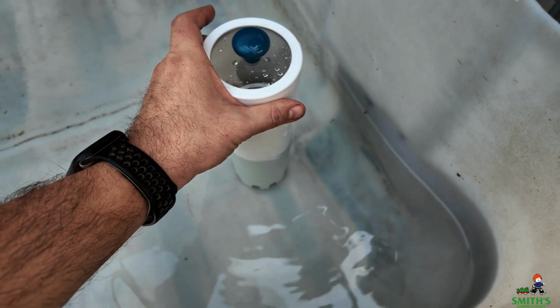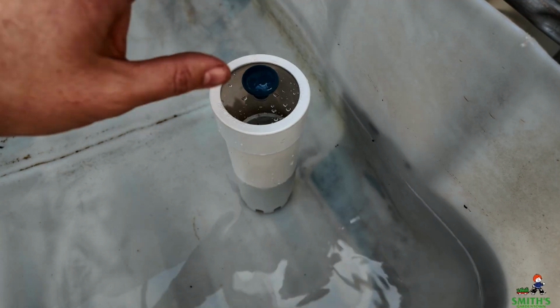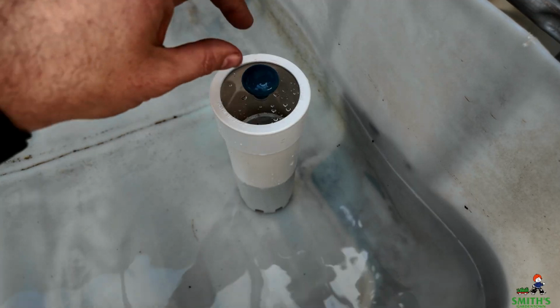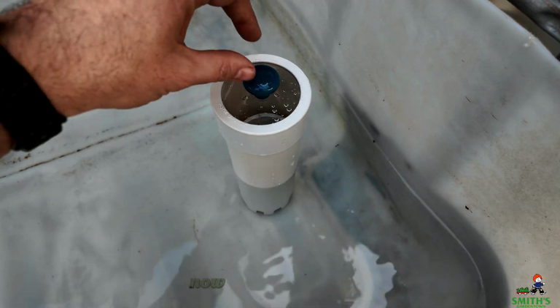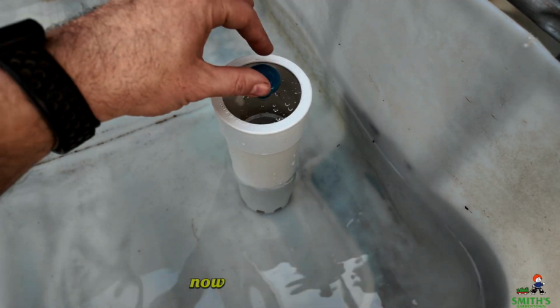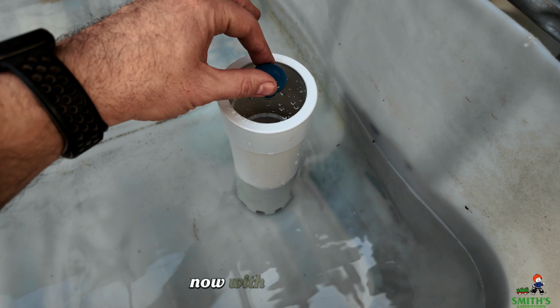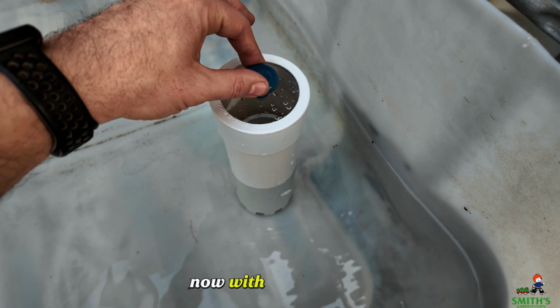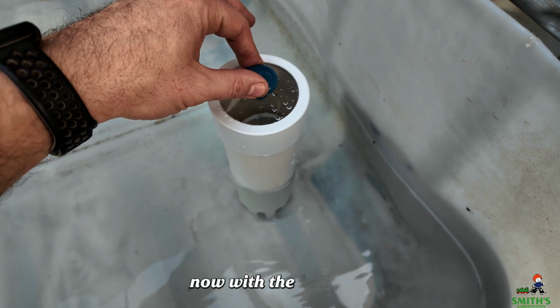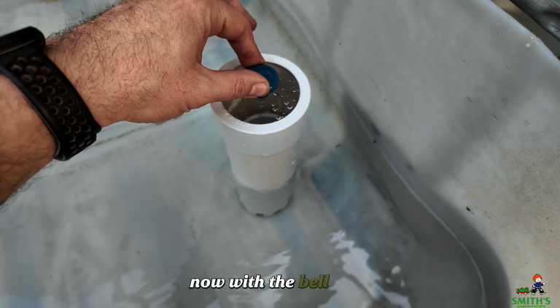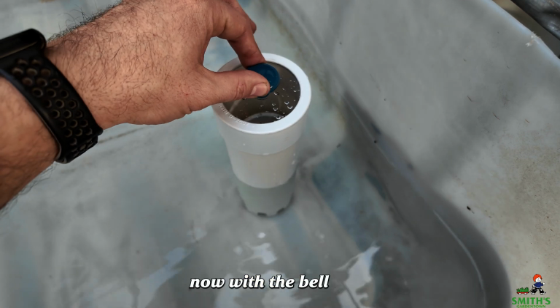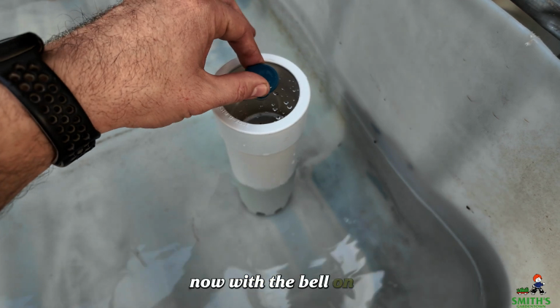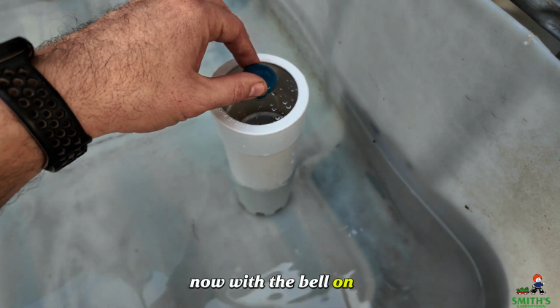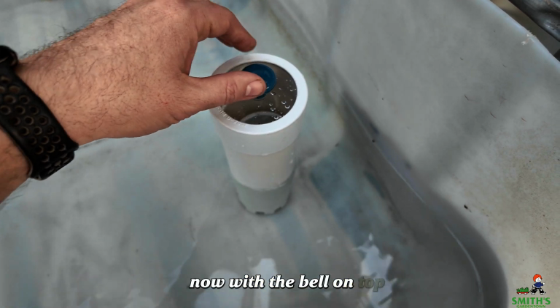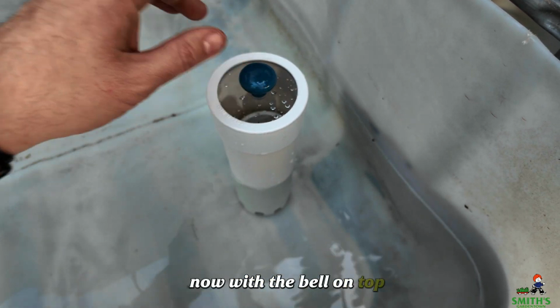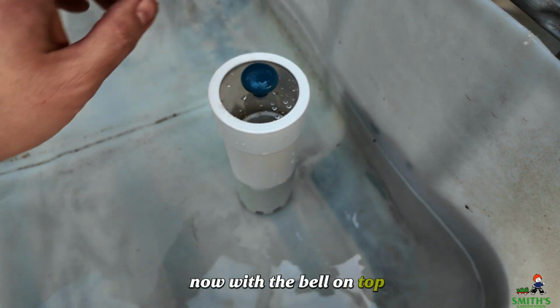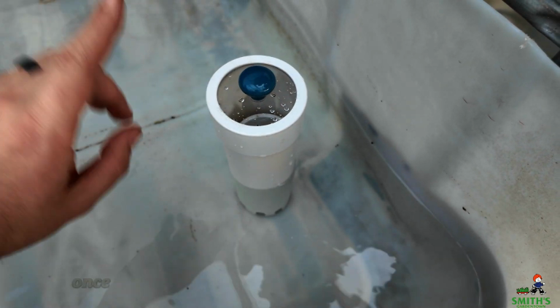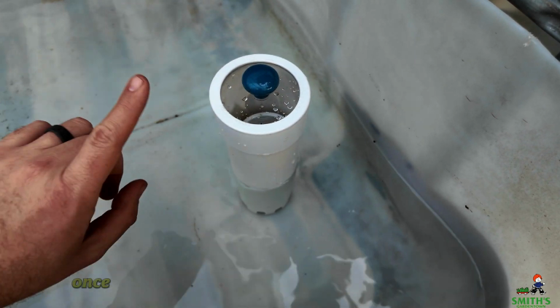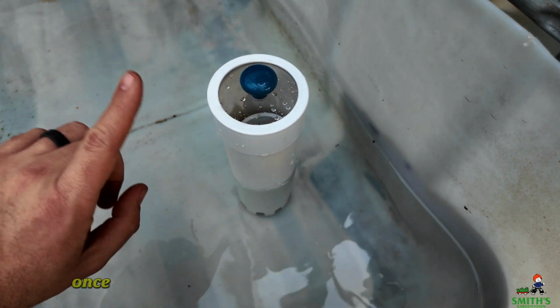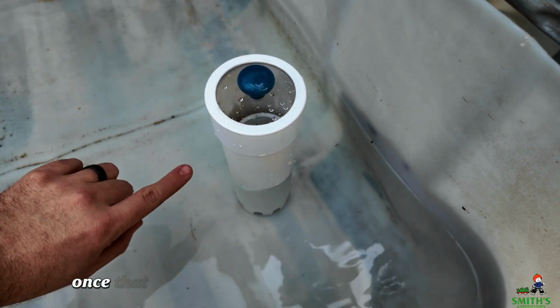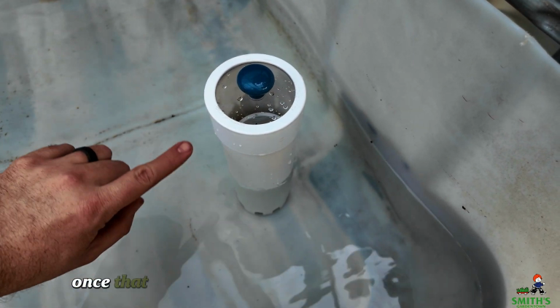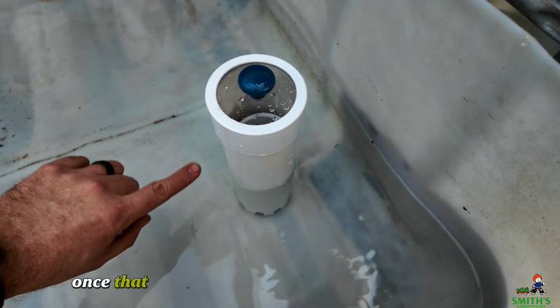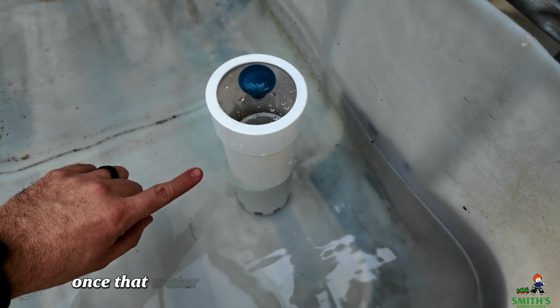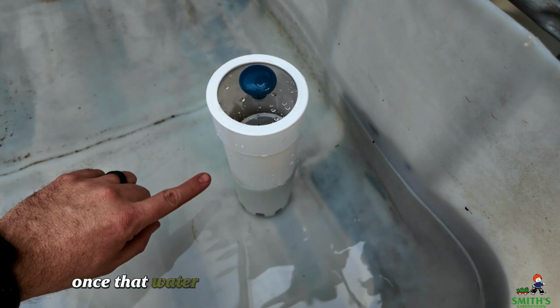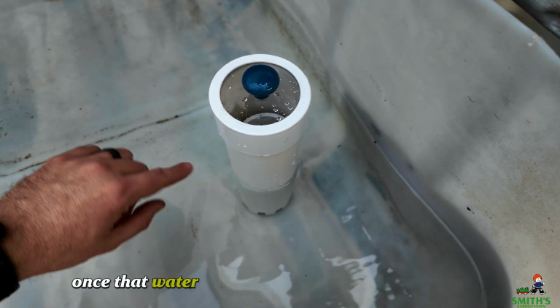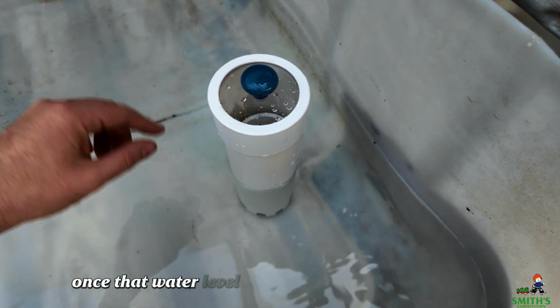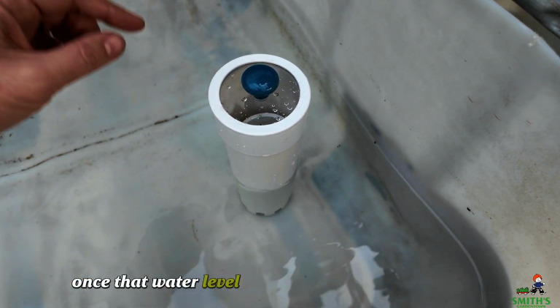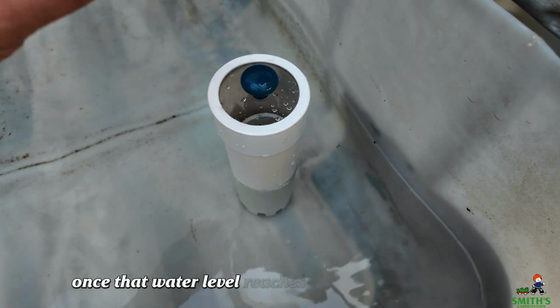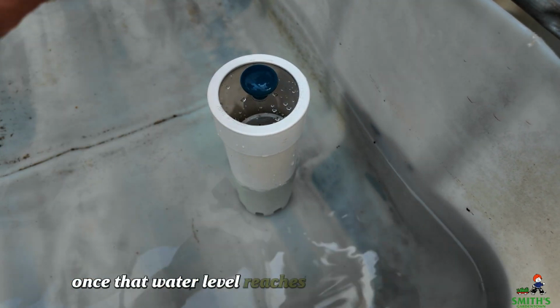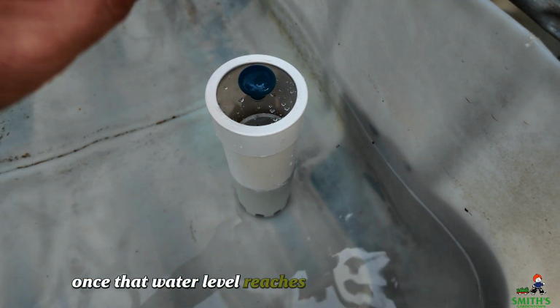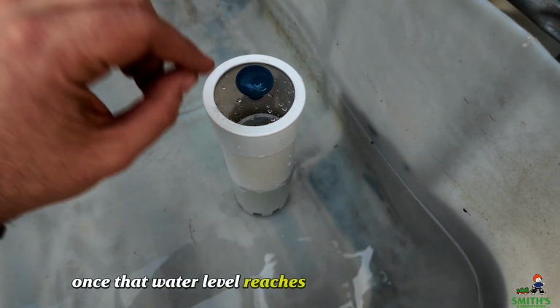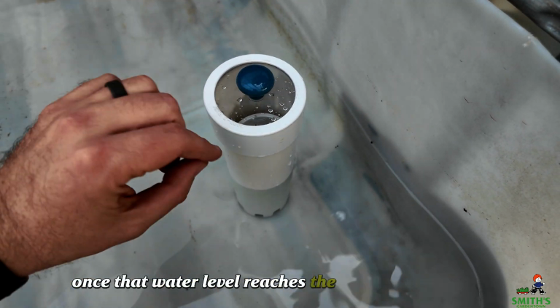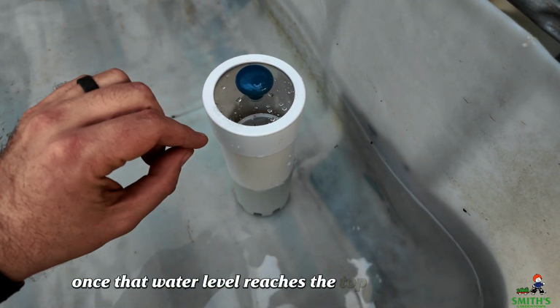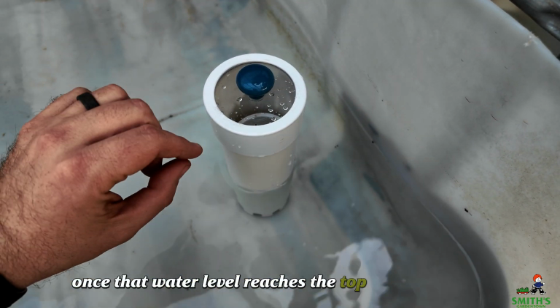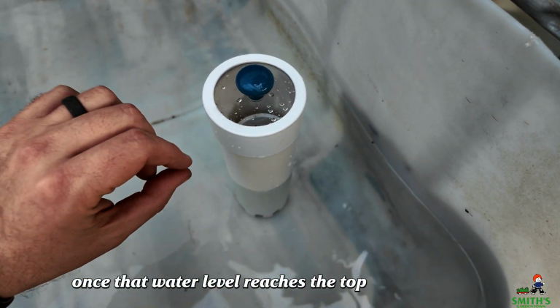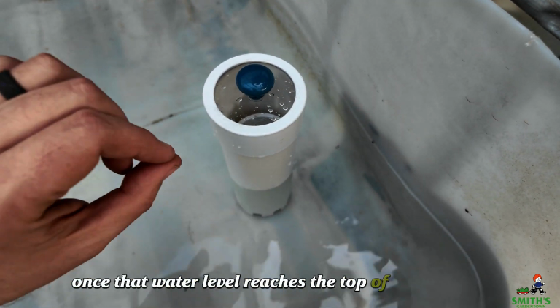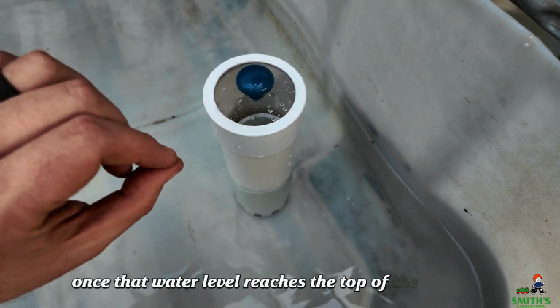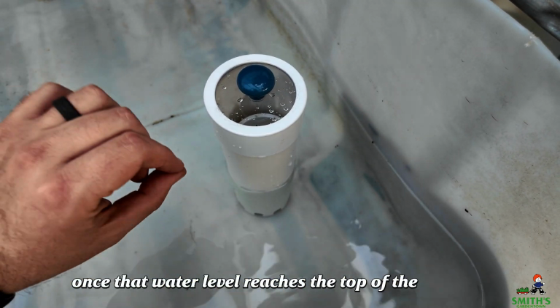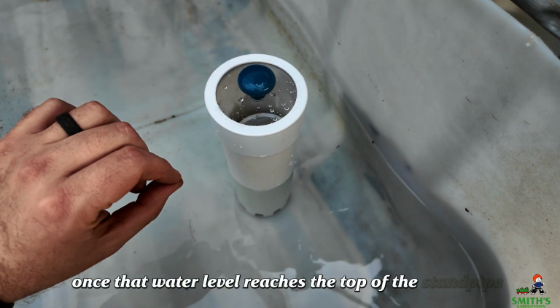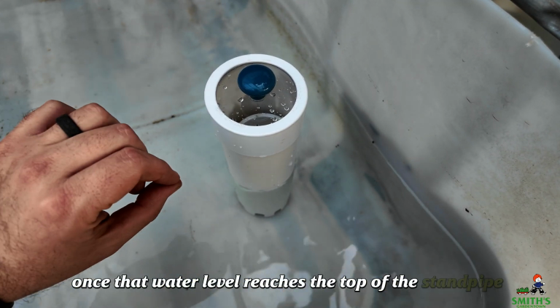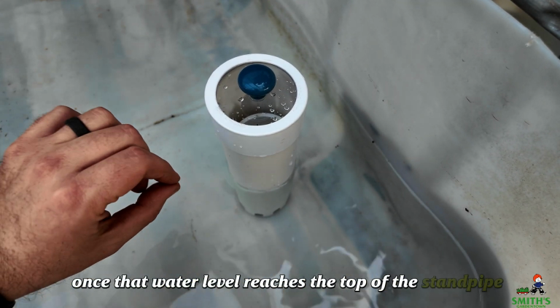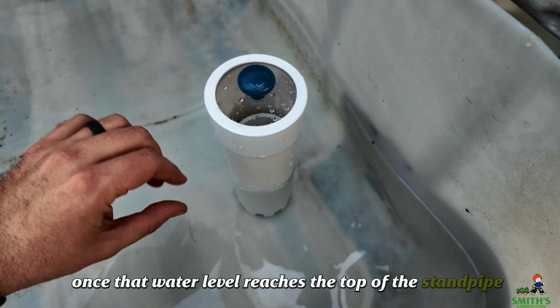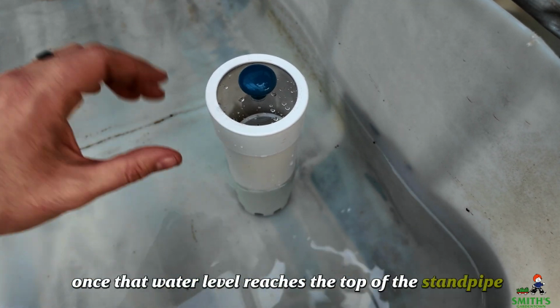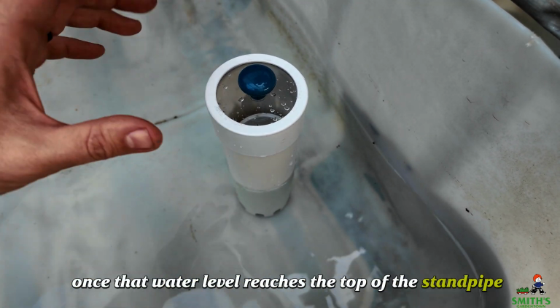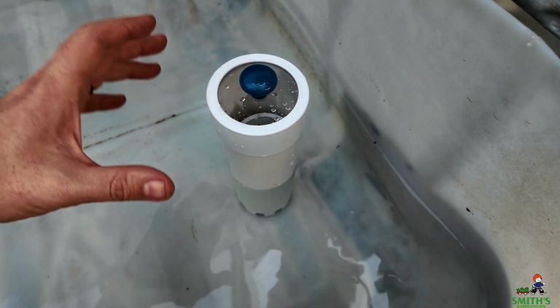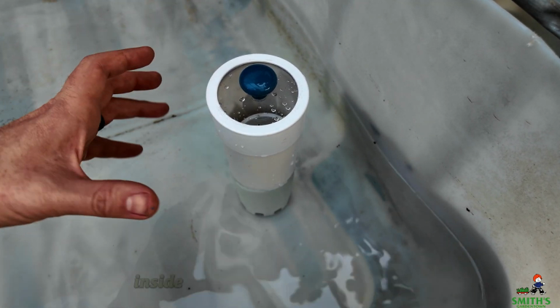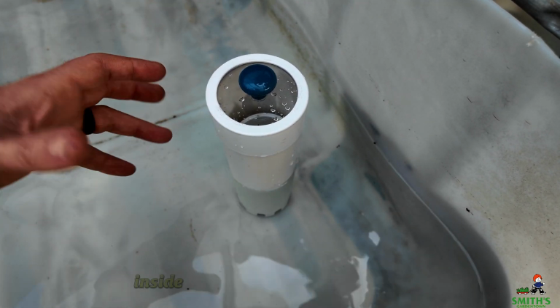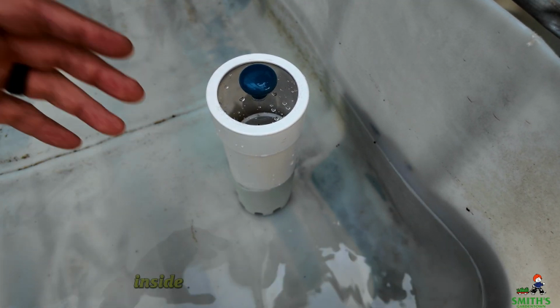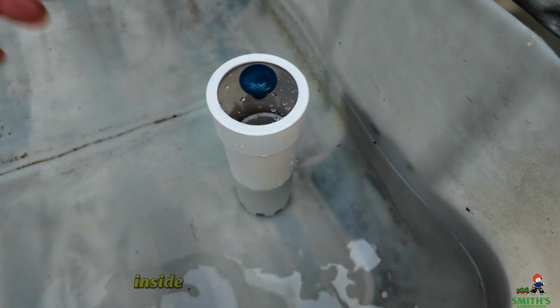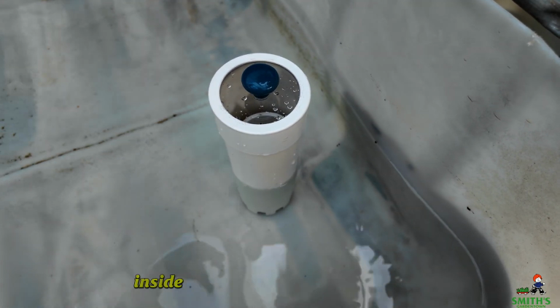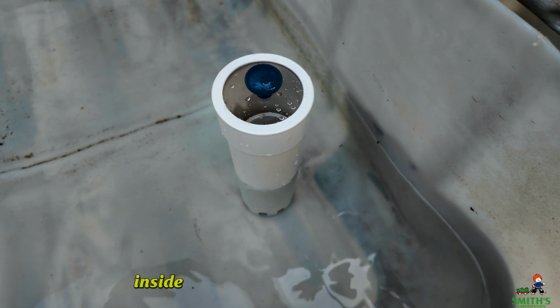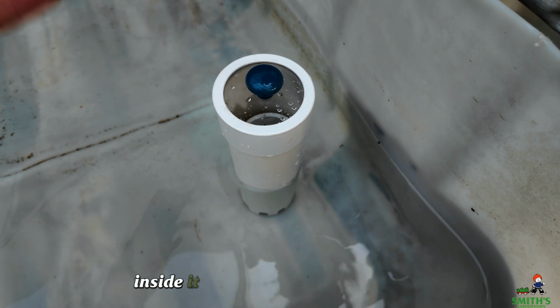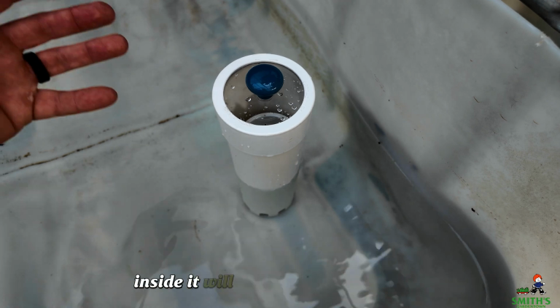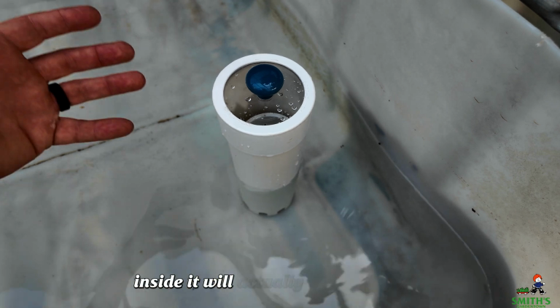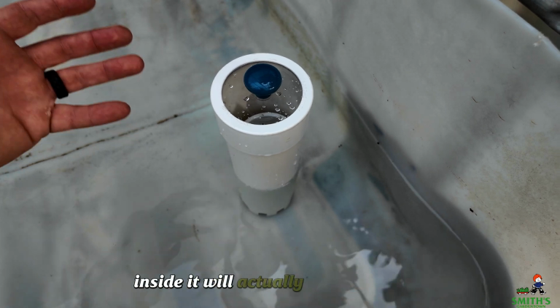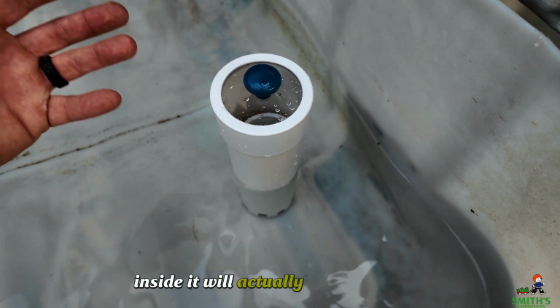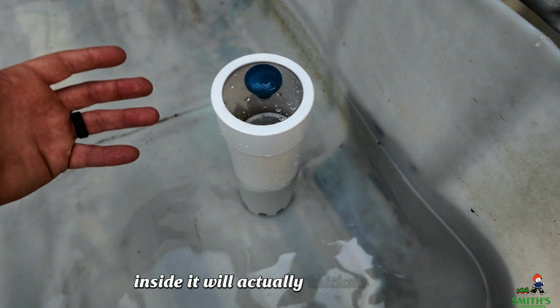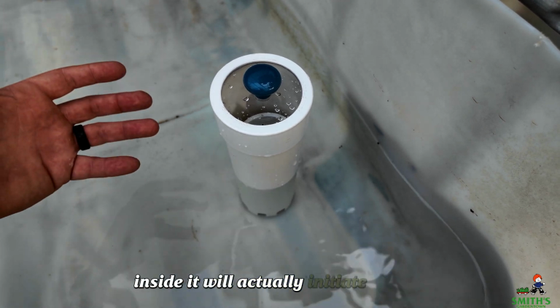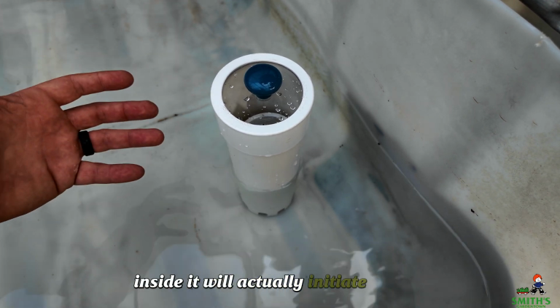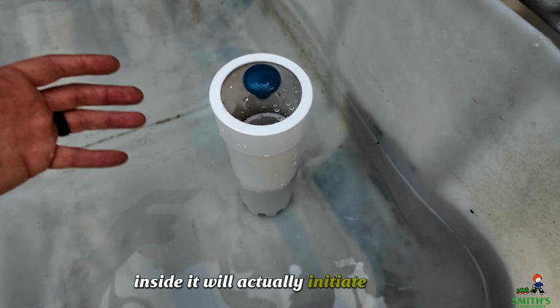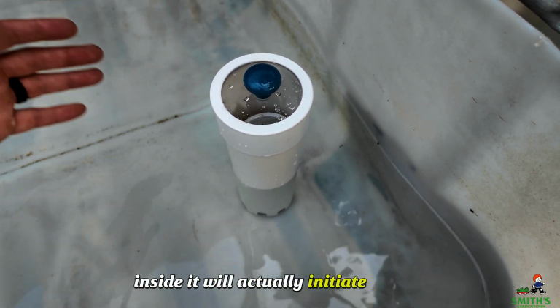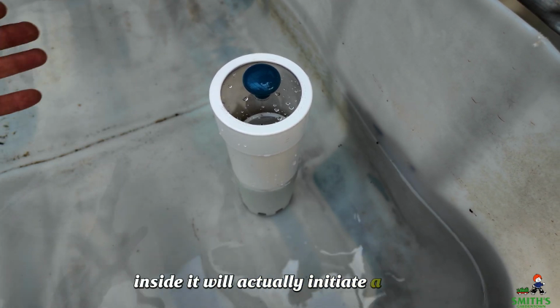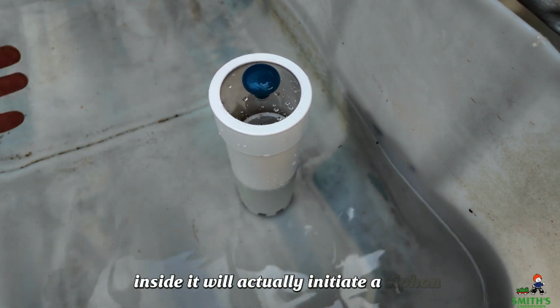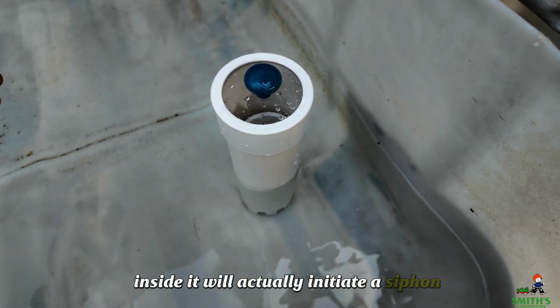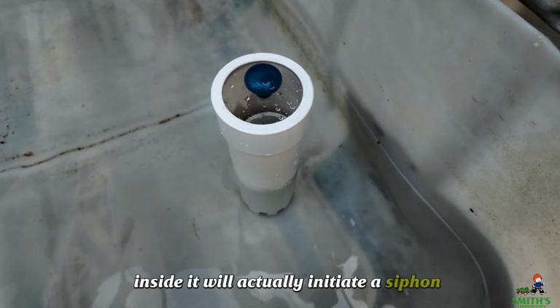Now with the bell on top, once that water level reaches the top of the standpipe inside, it will actually initiate a siphon.